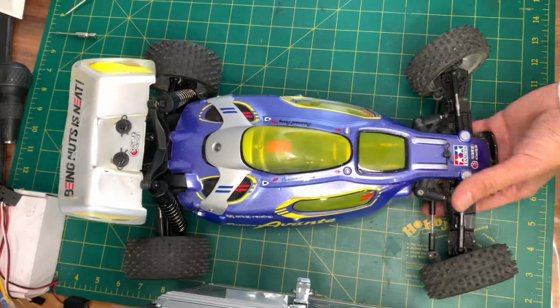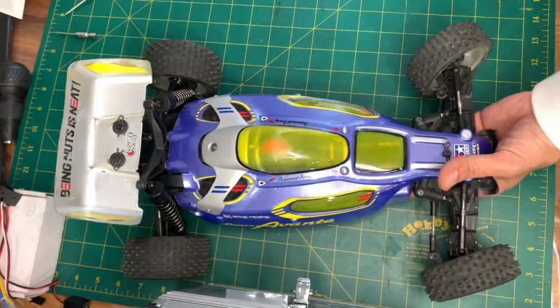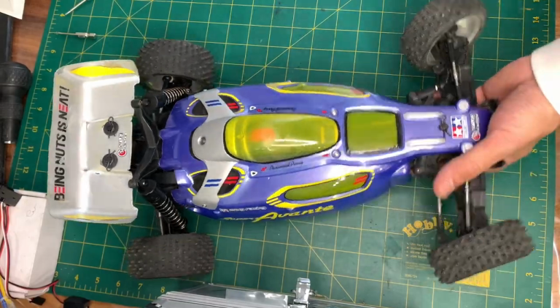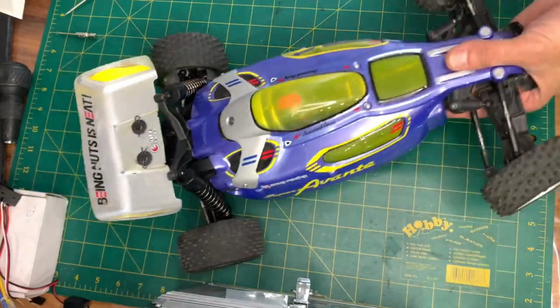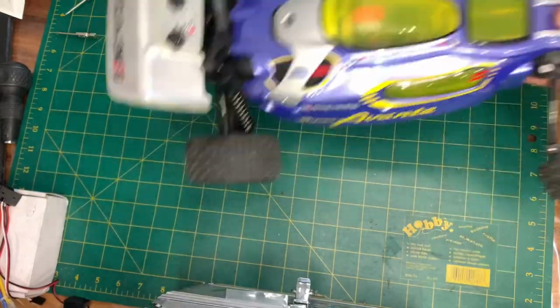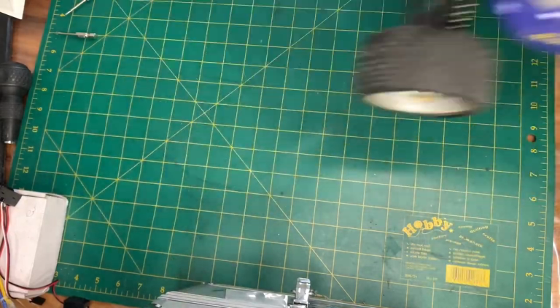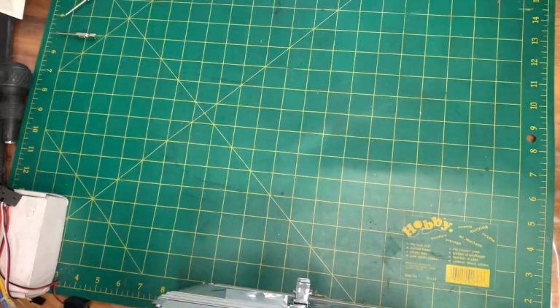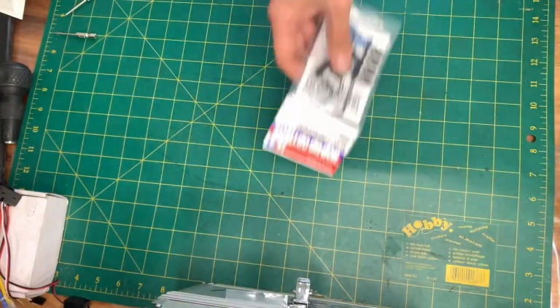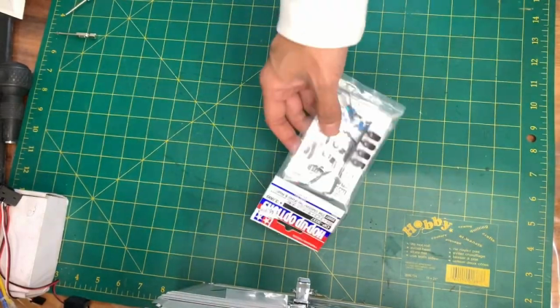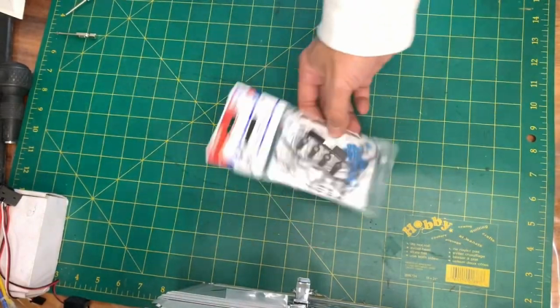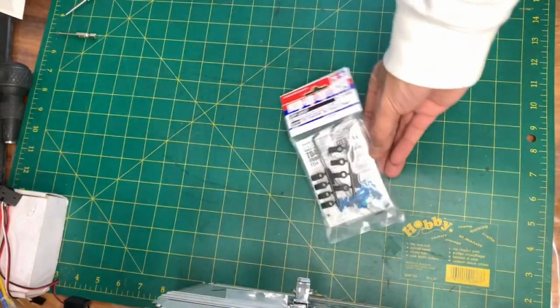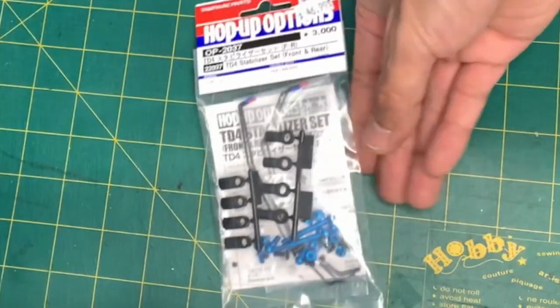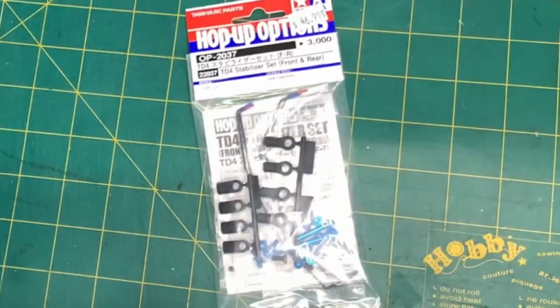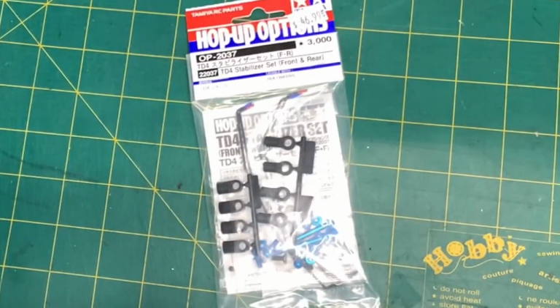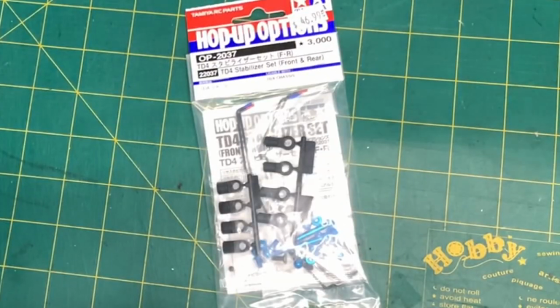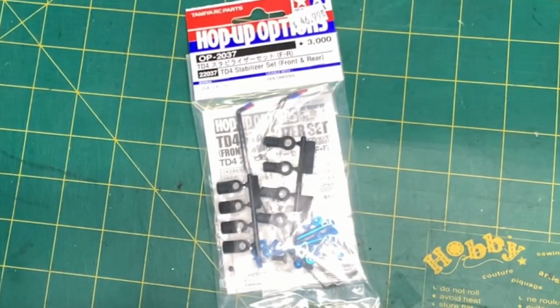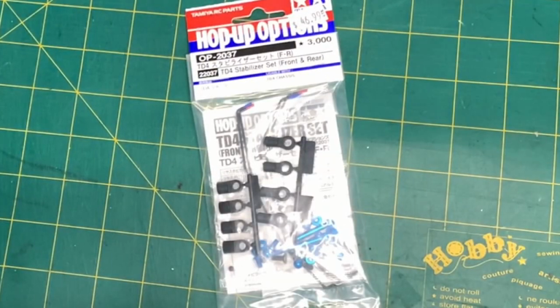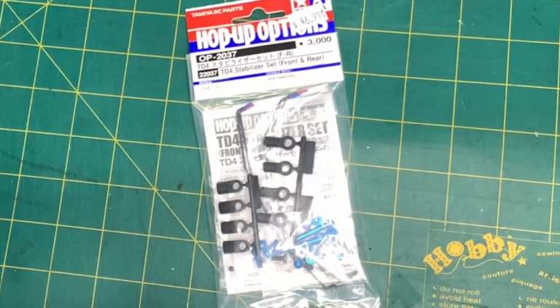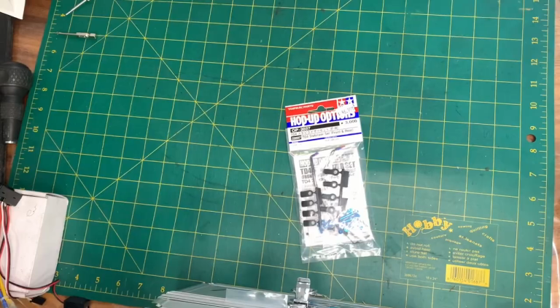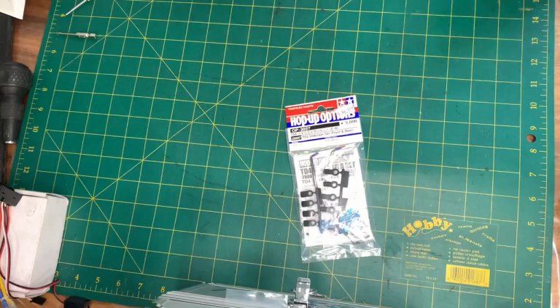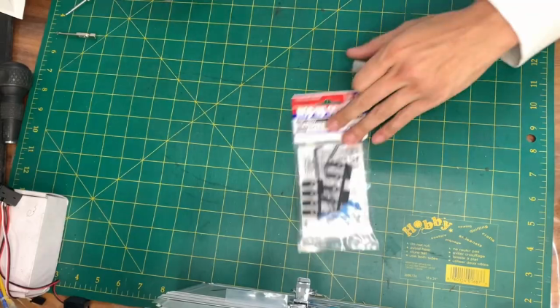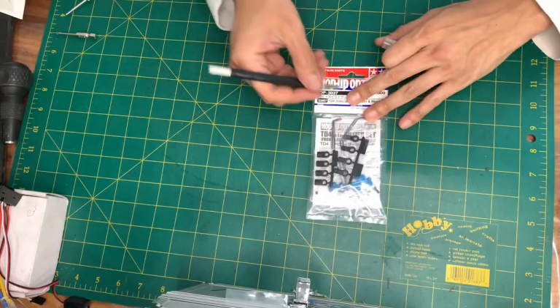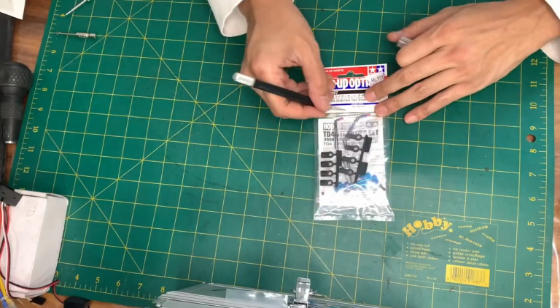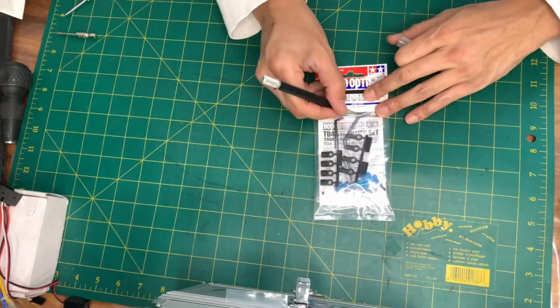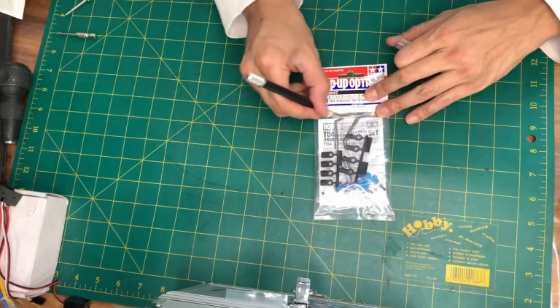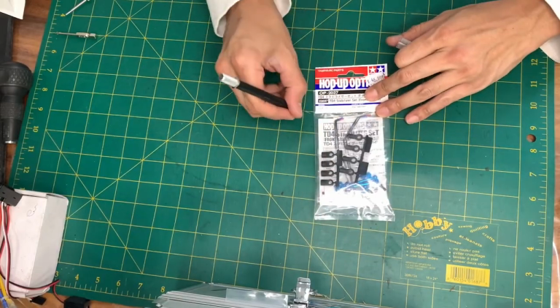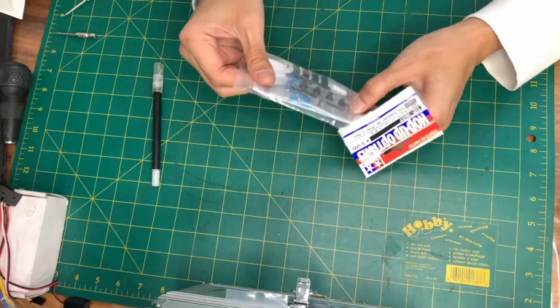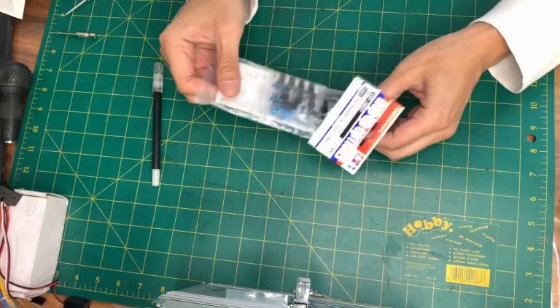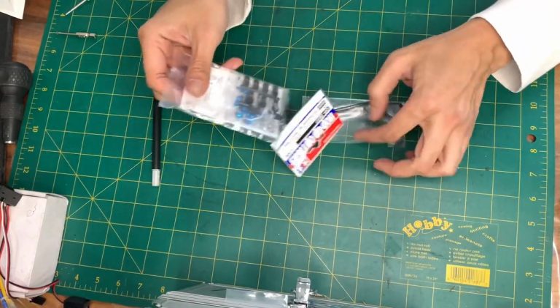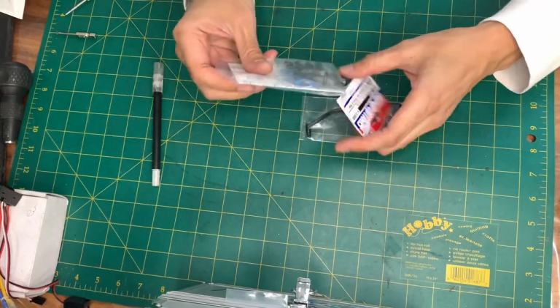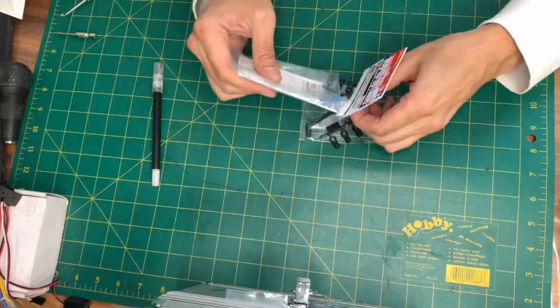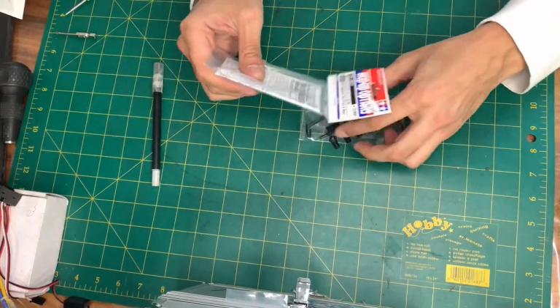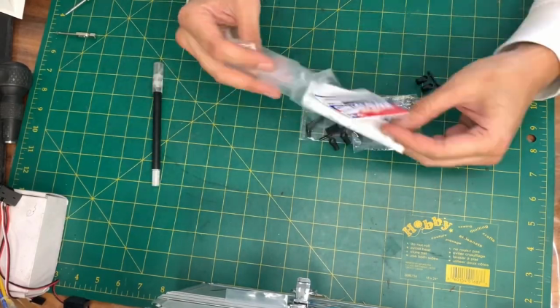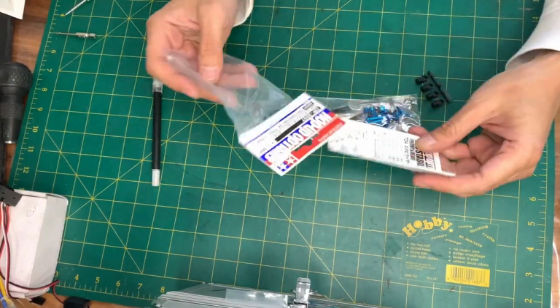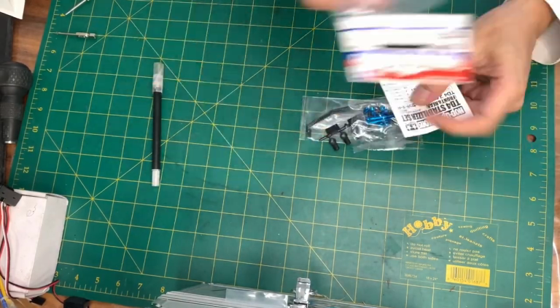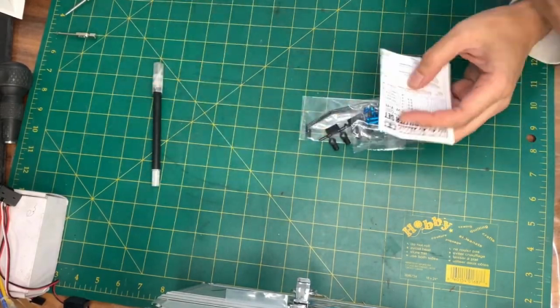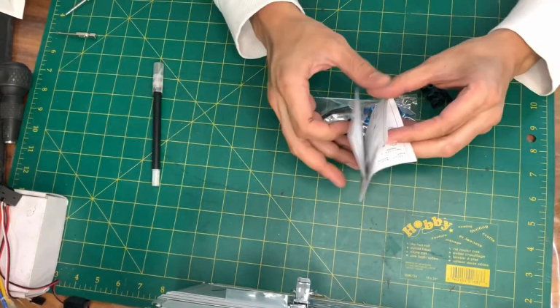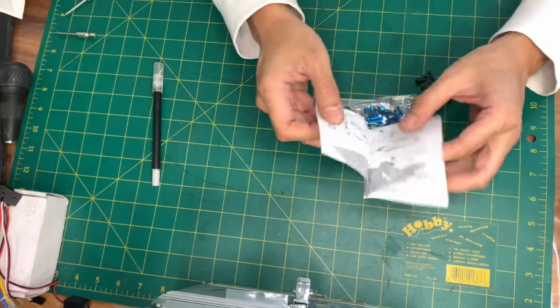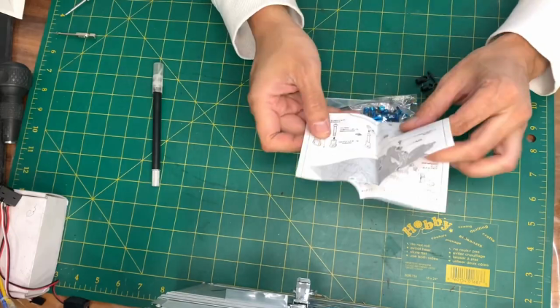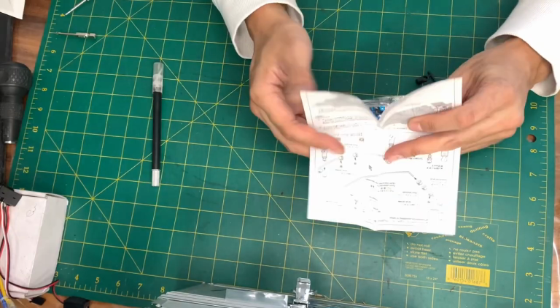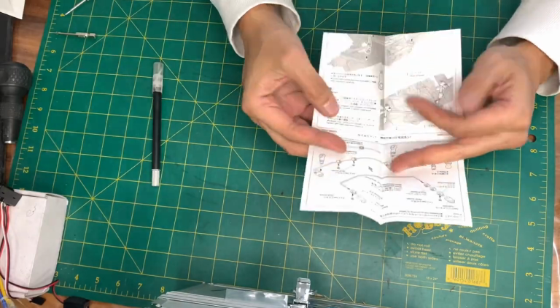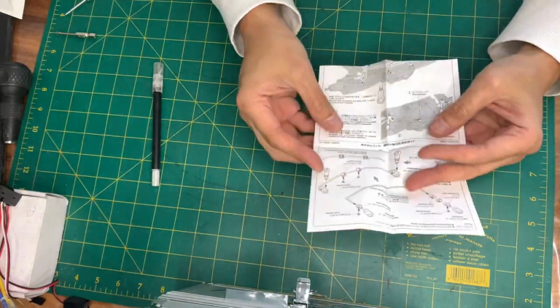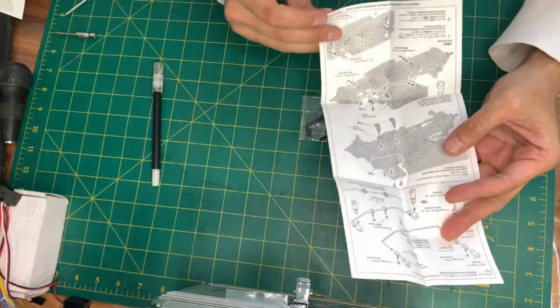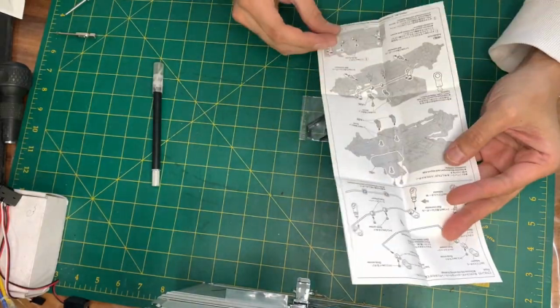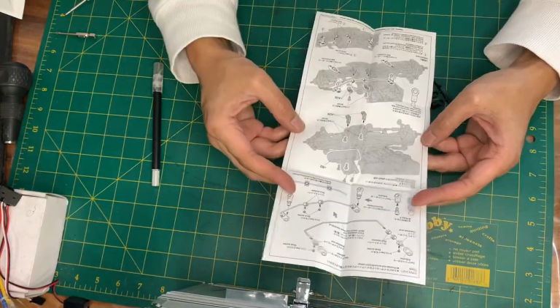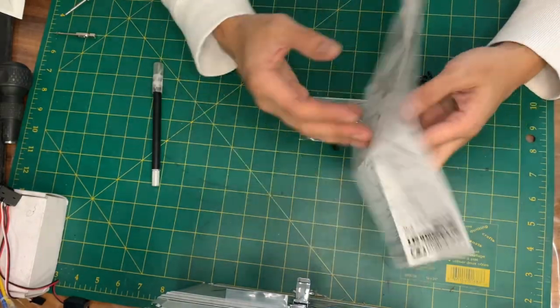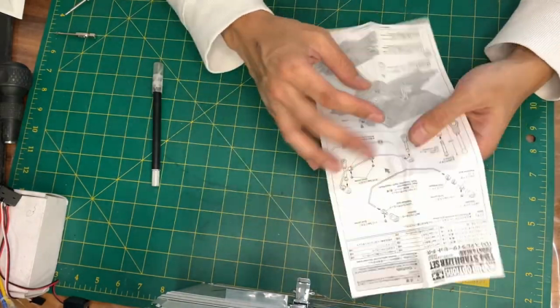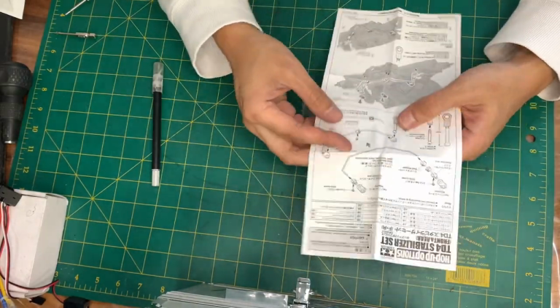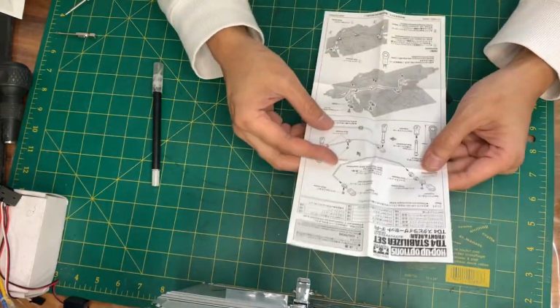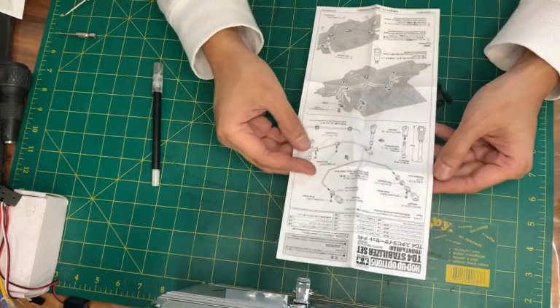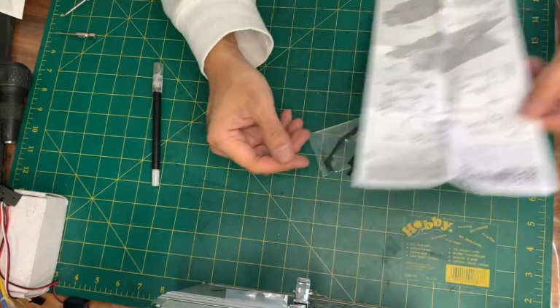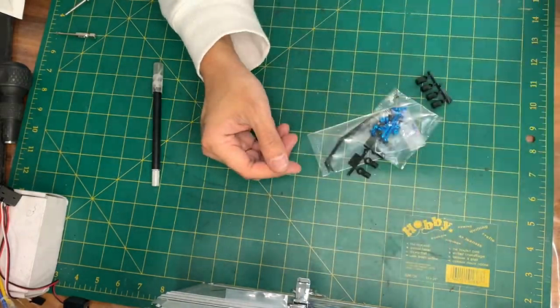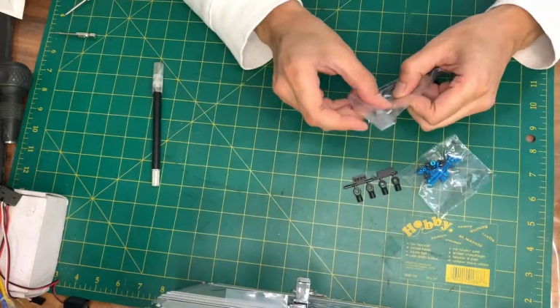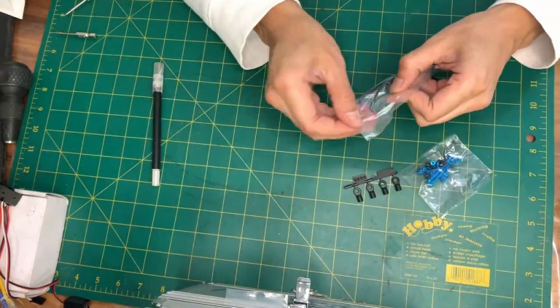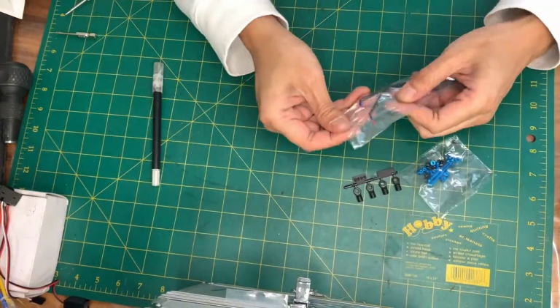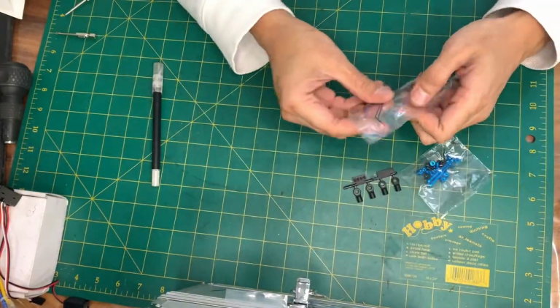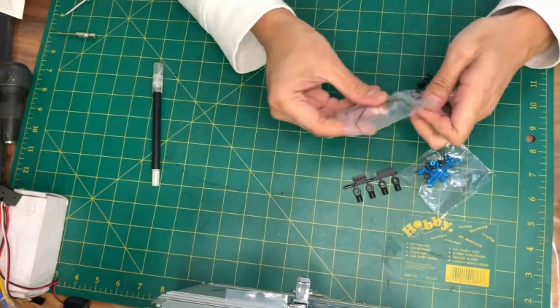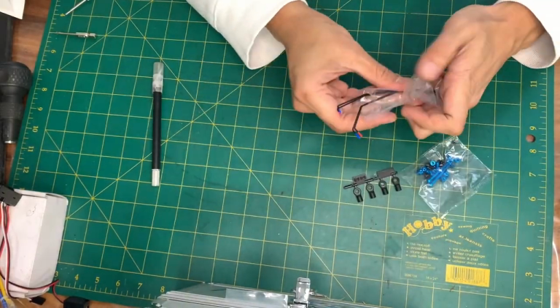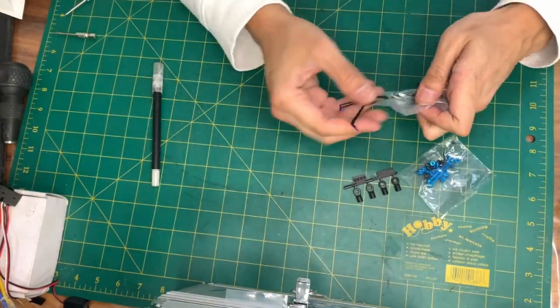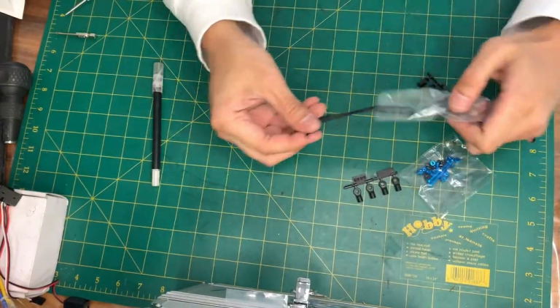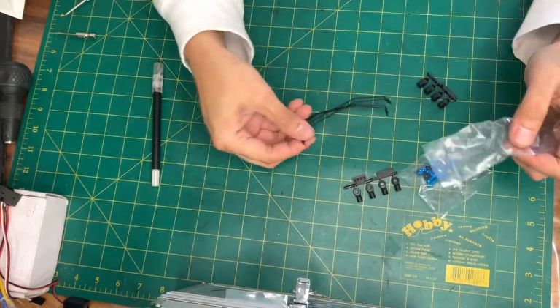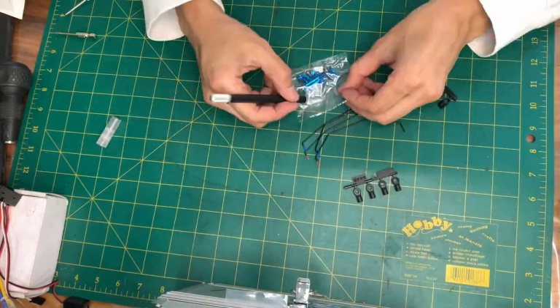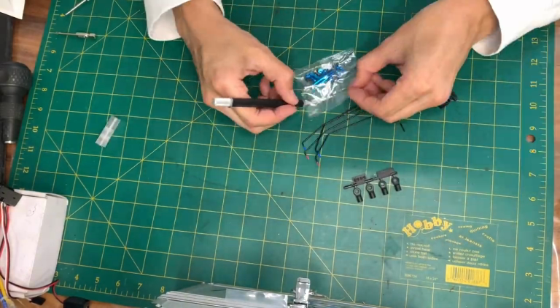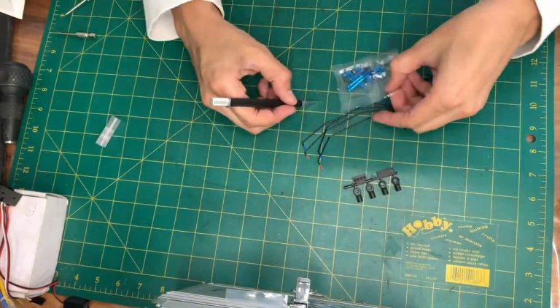Hi everybody and welcome, or welcome back to the channel. My name is Rex. In this video I'm going to explain sway bars and what they do while installing a set on my Tamiya TD4 Super Avante.